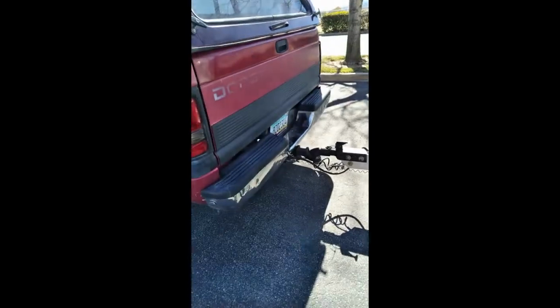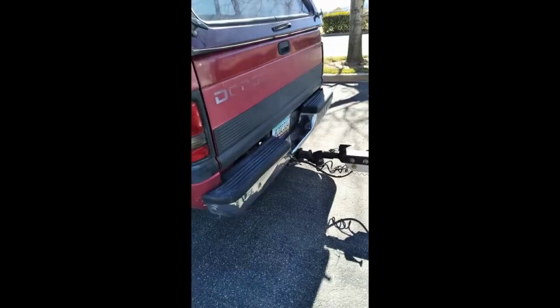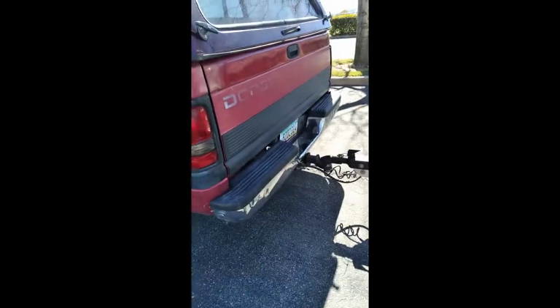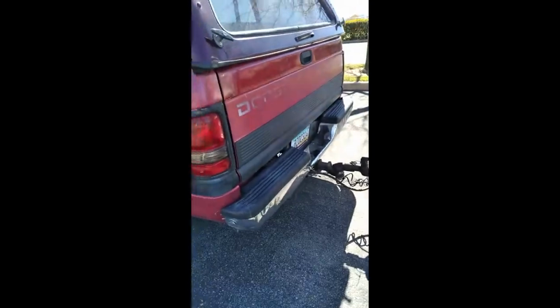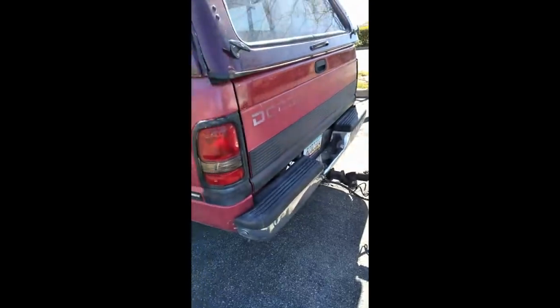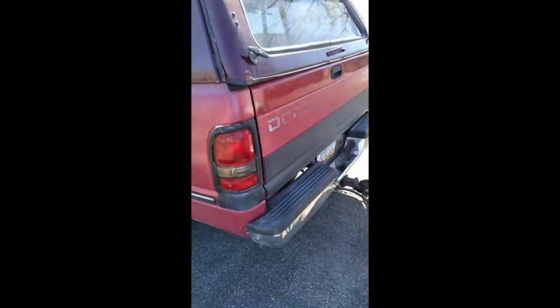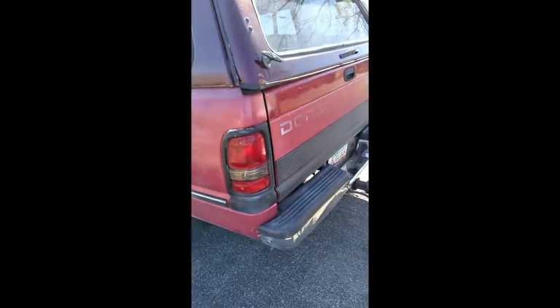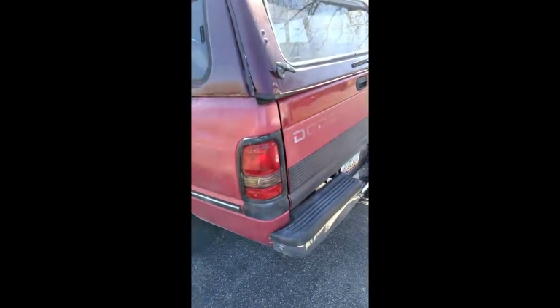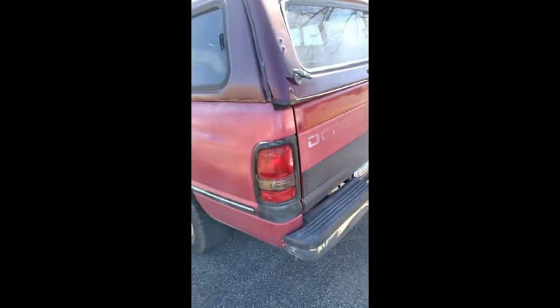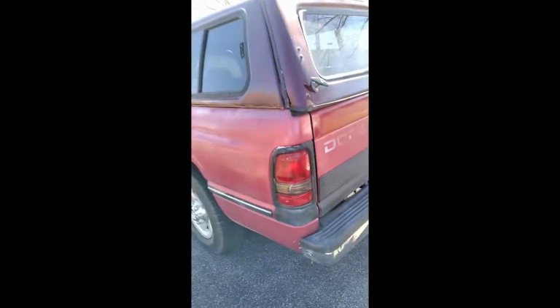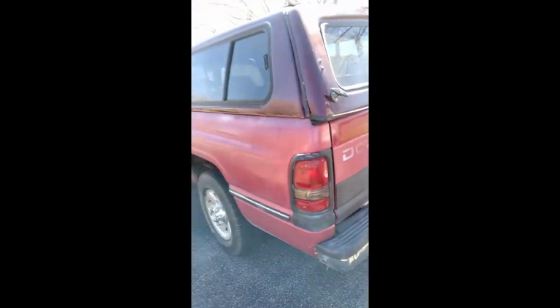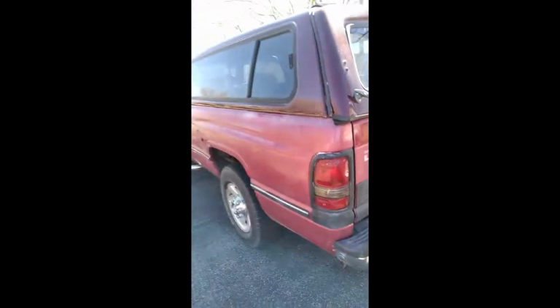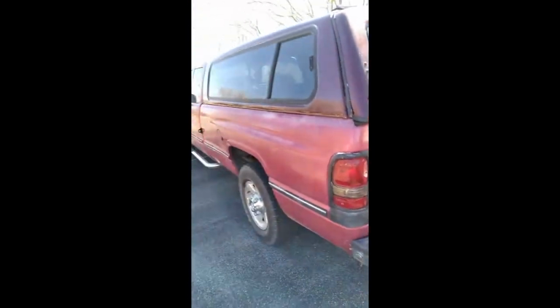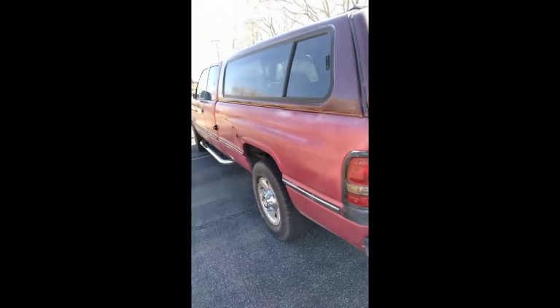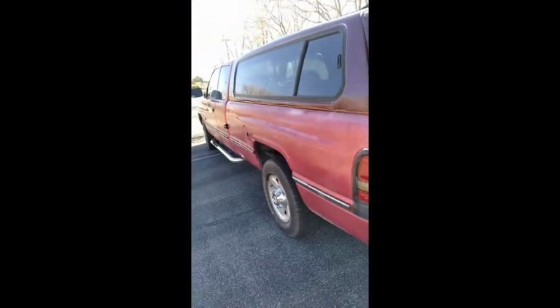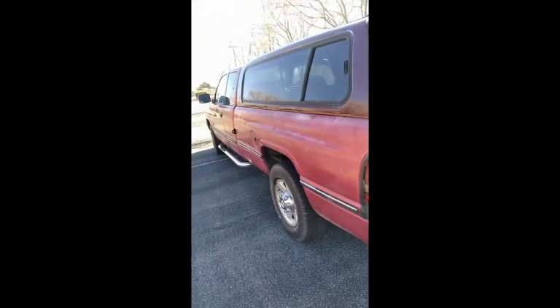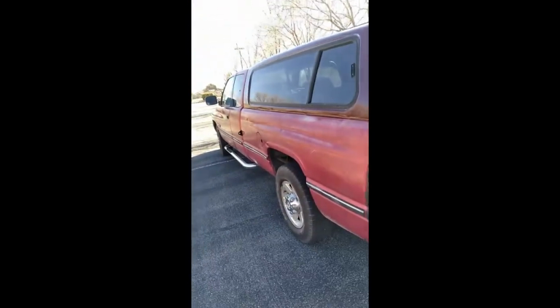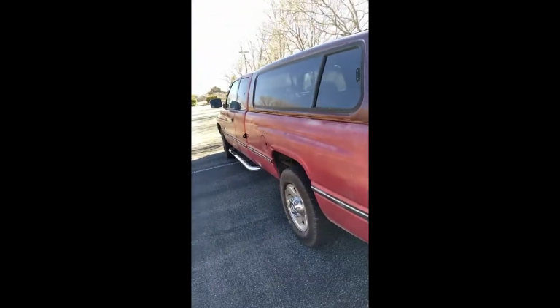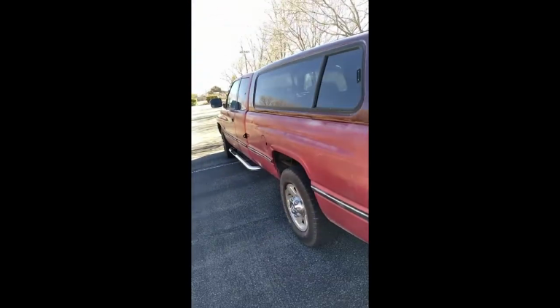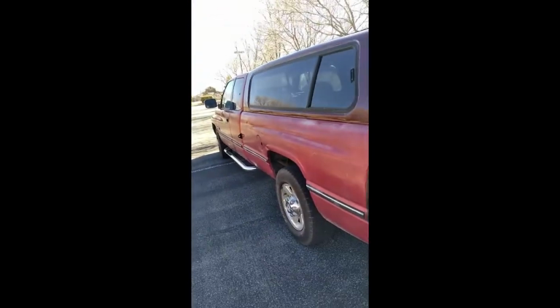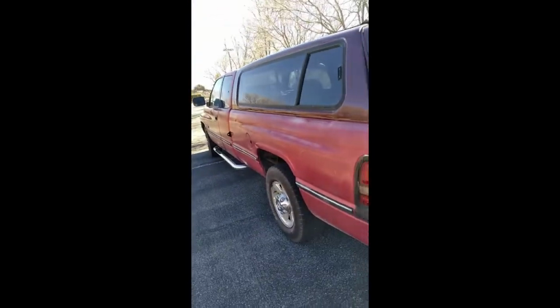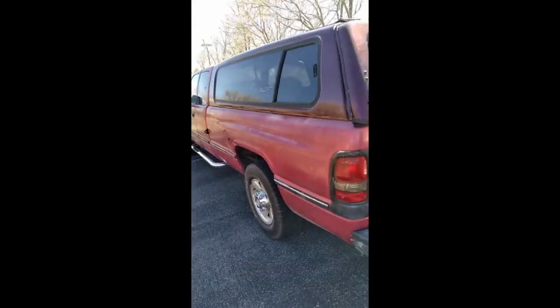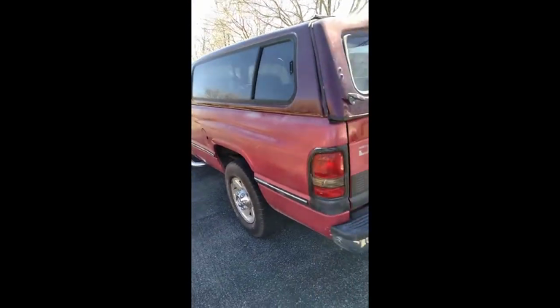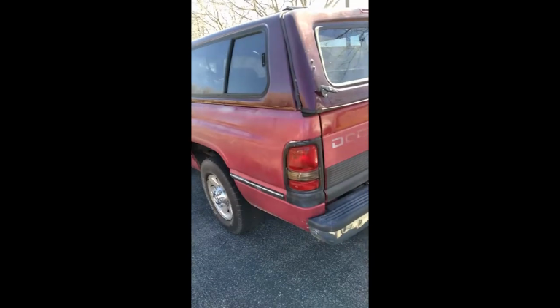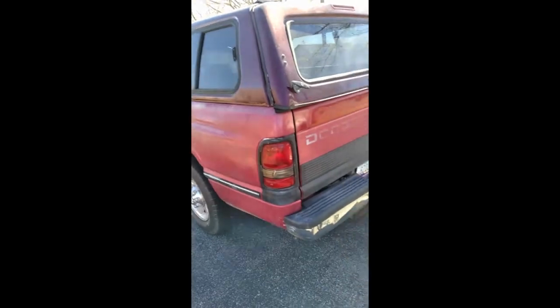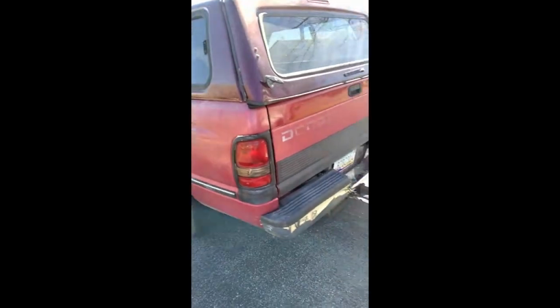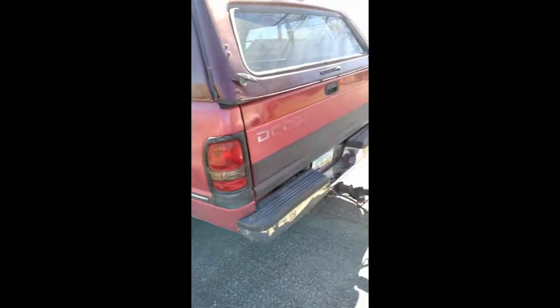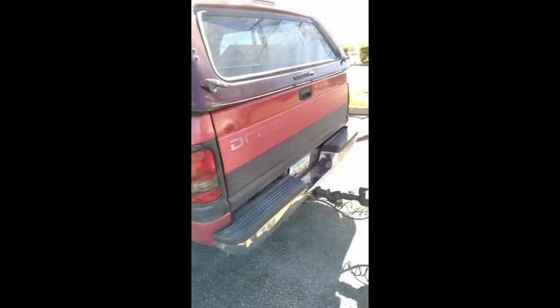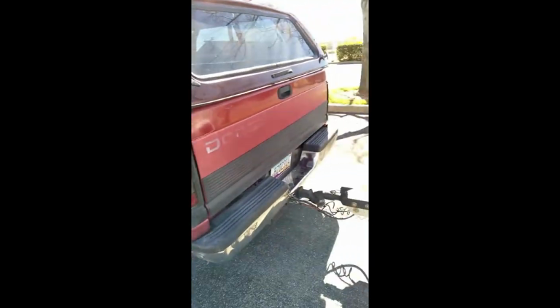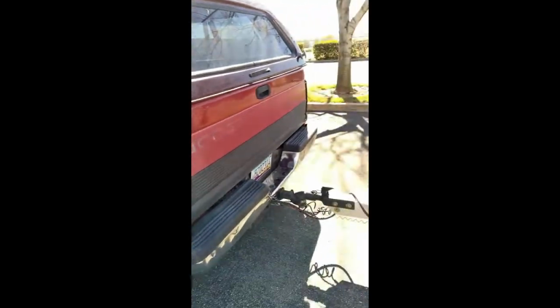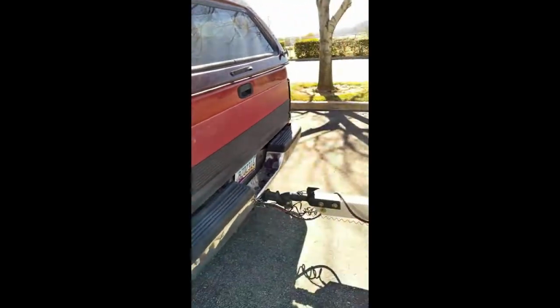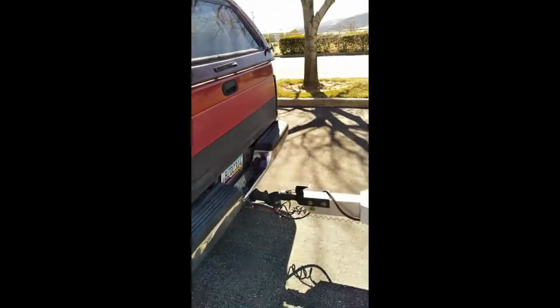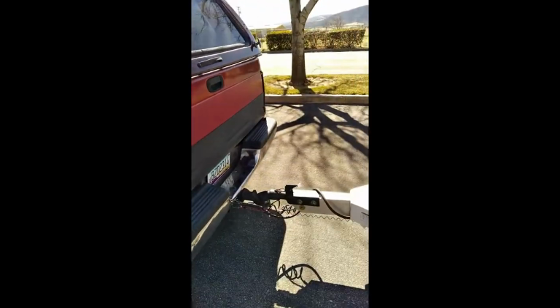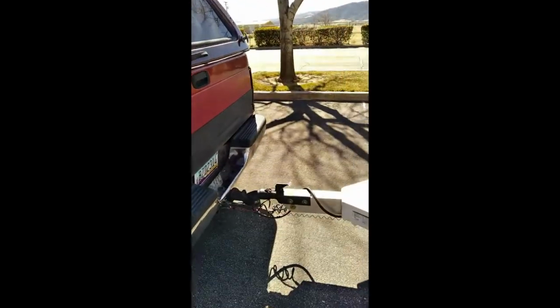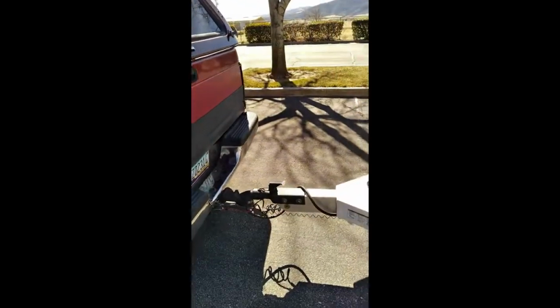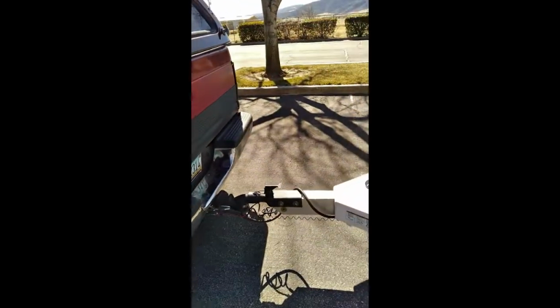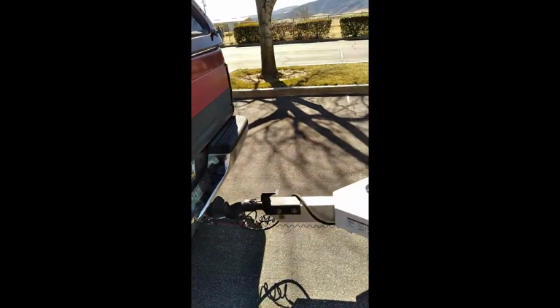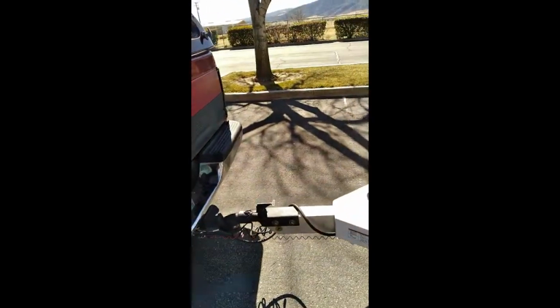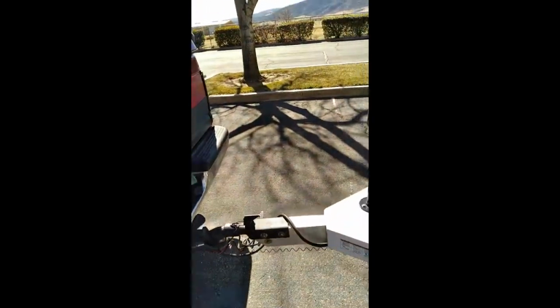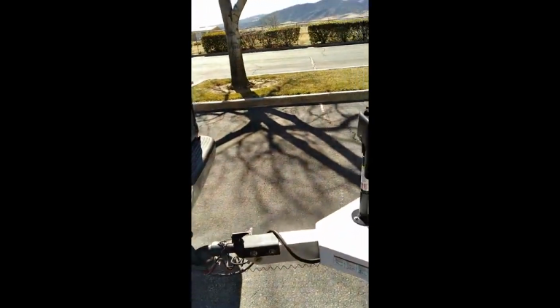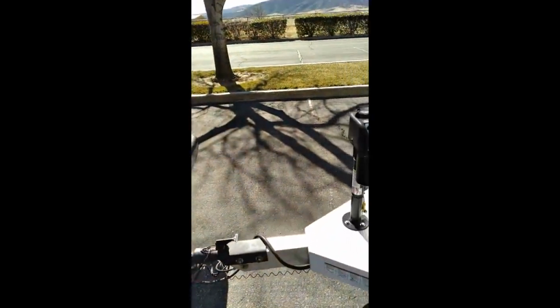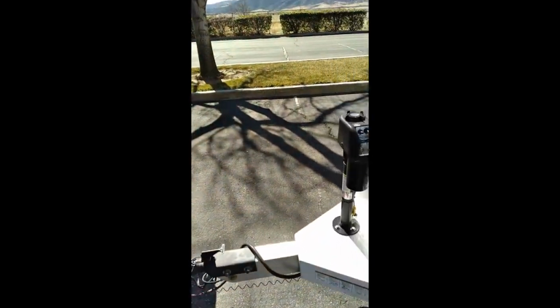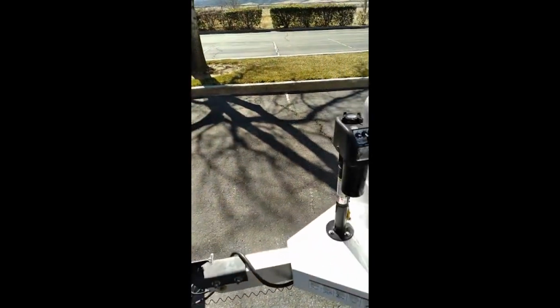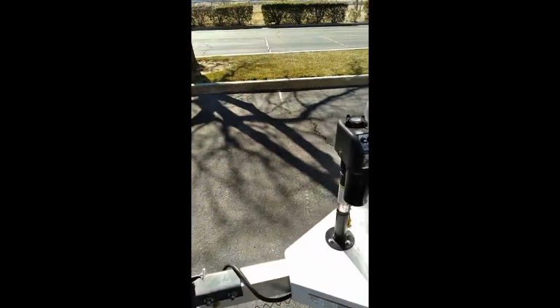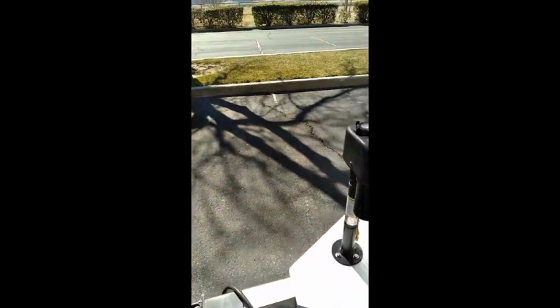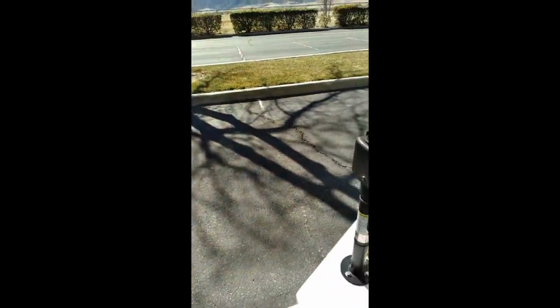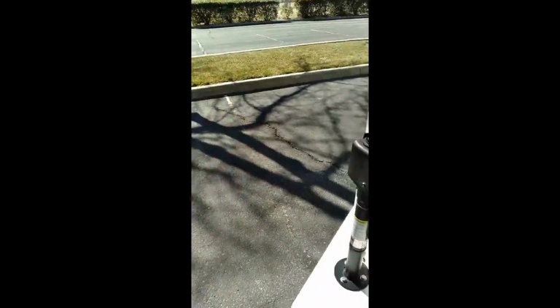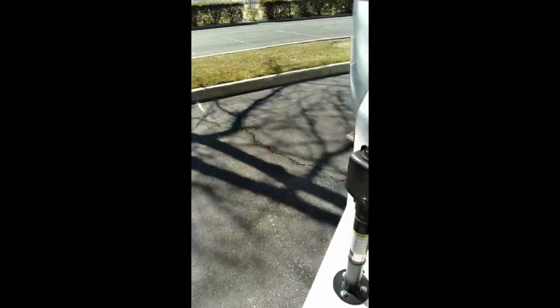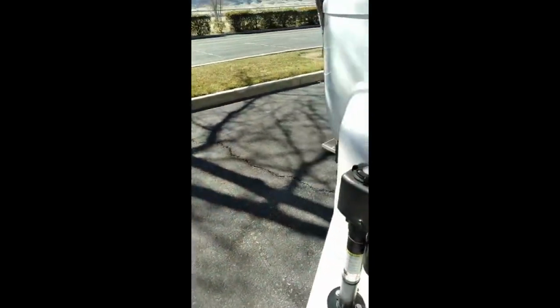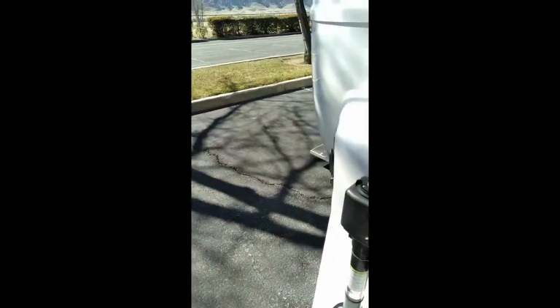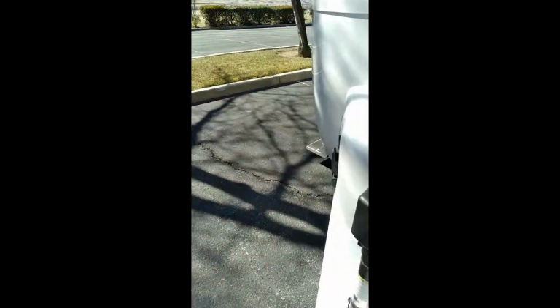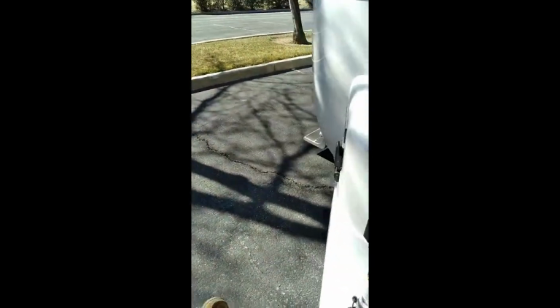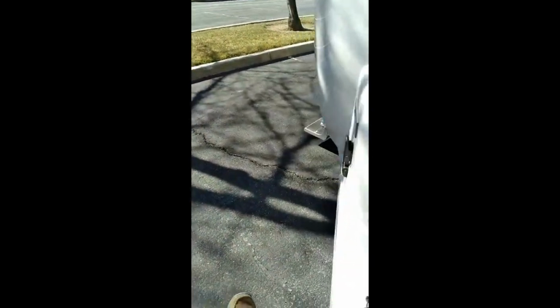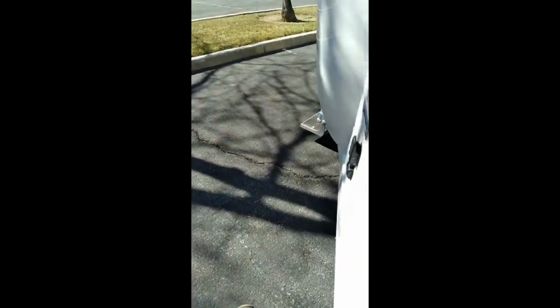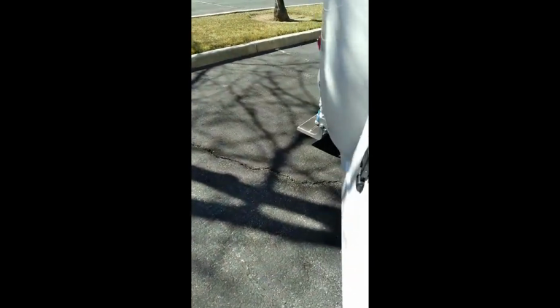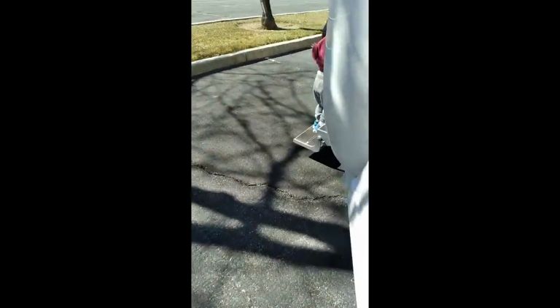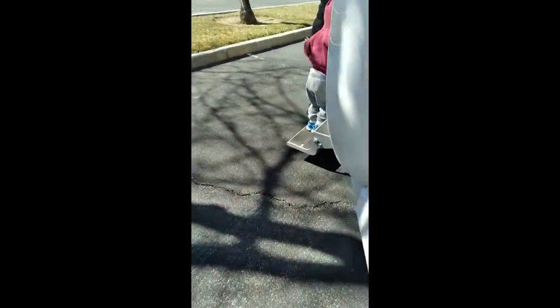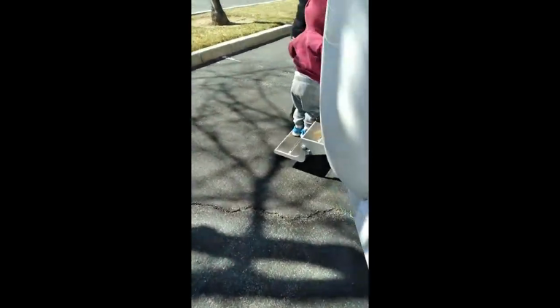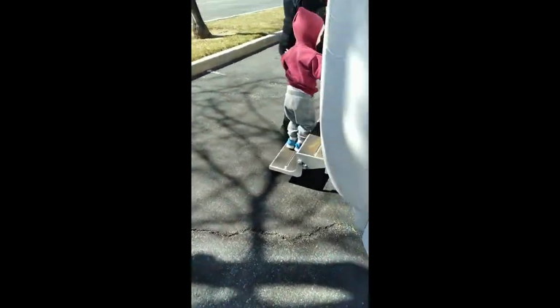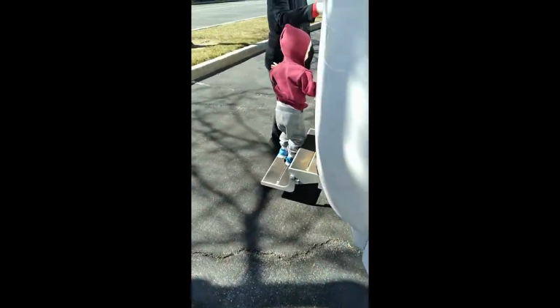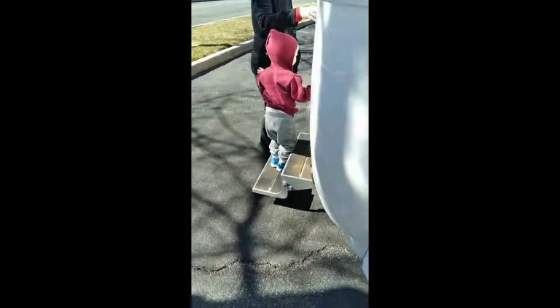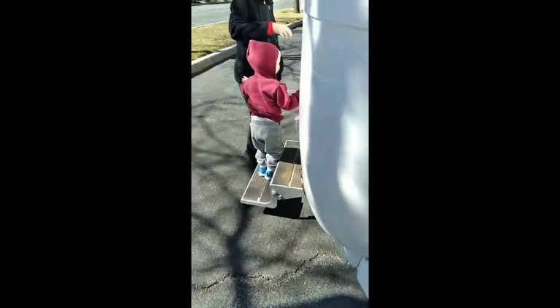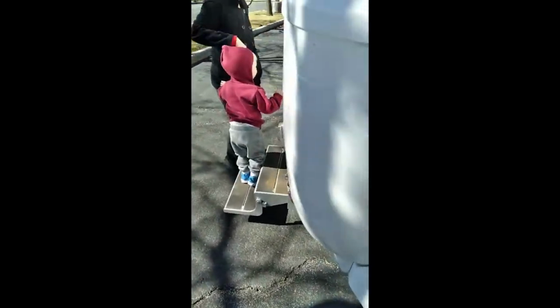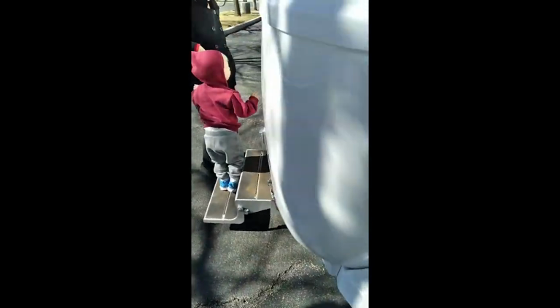And obviously I have a Dodge Ram that can easily pull this sucker.